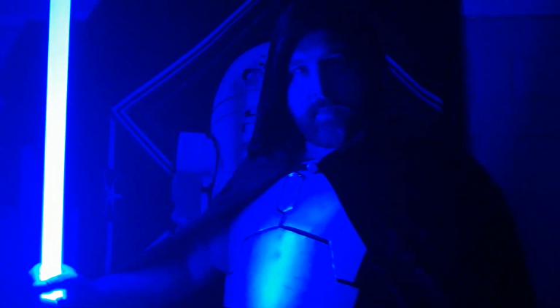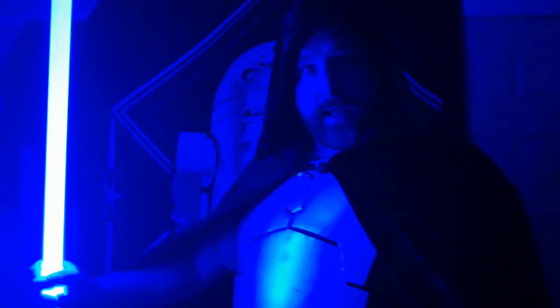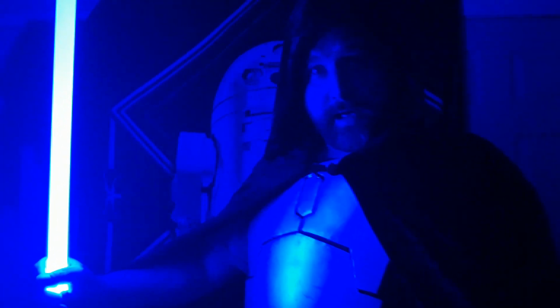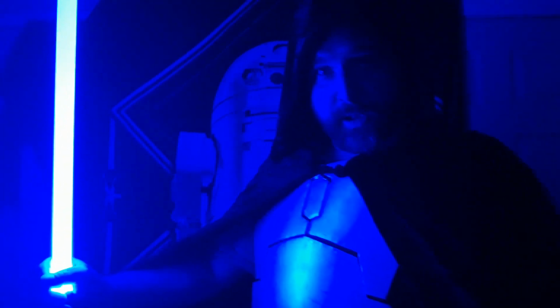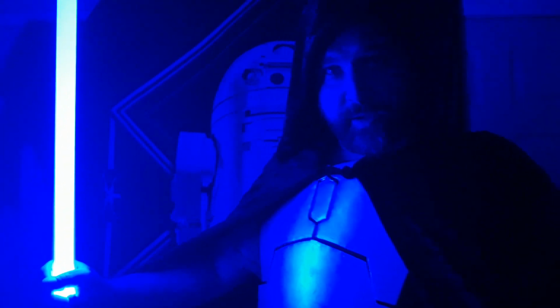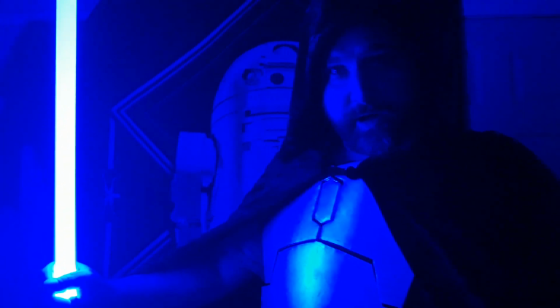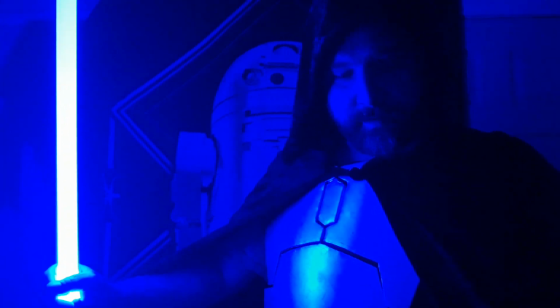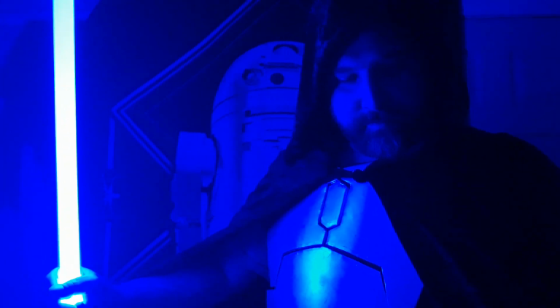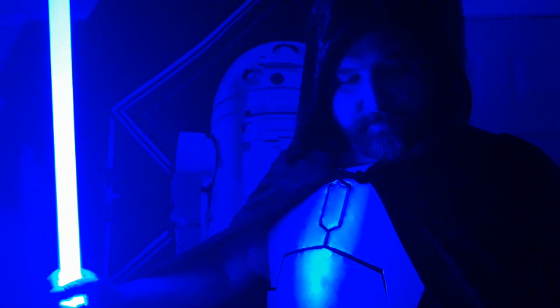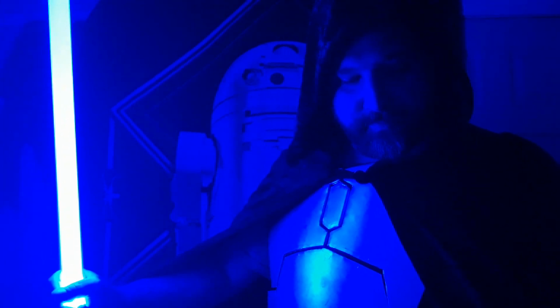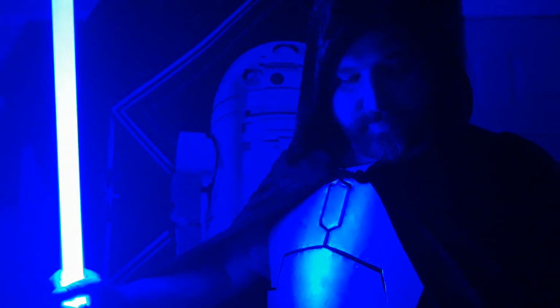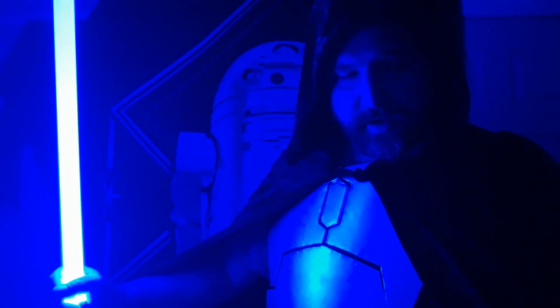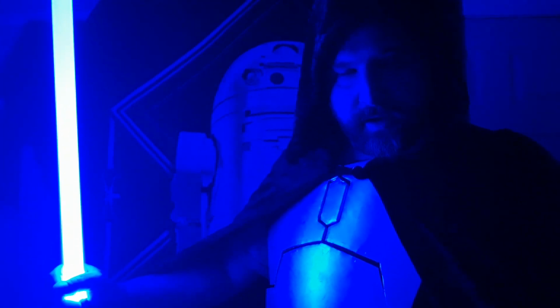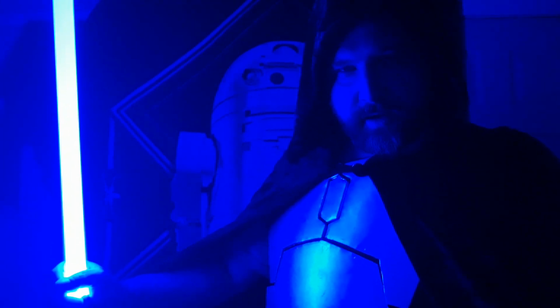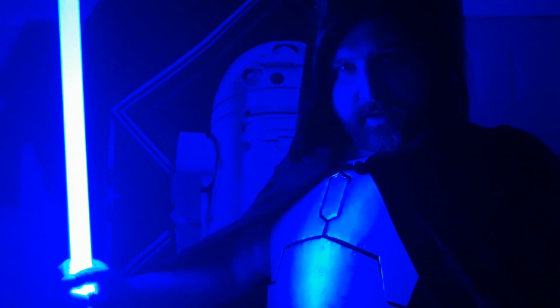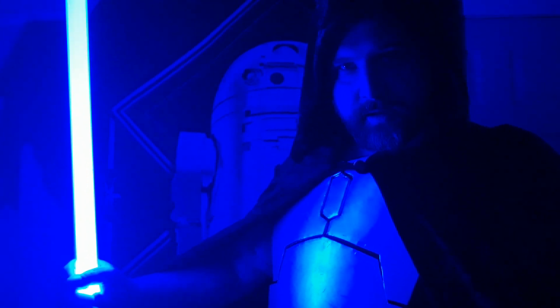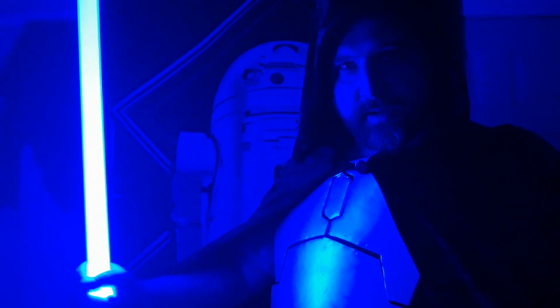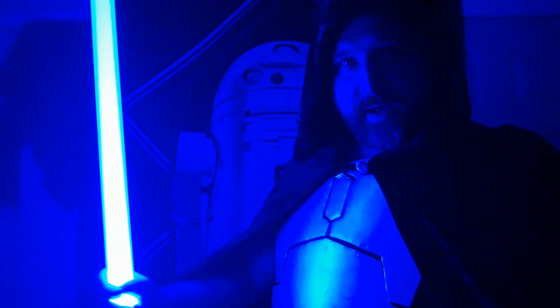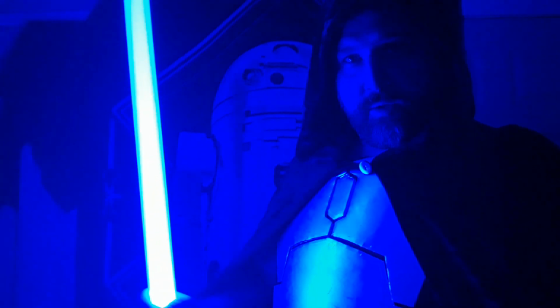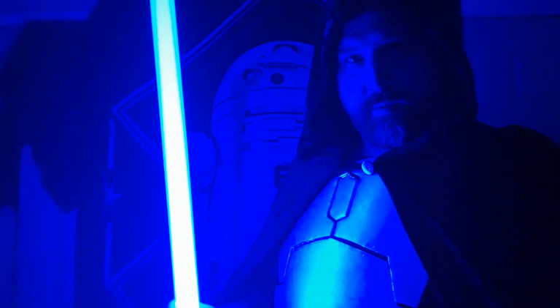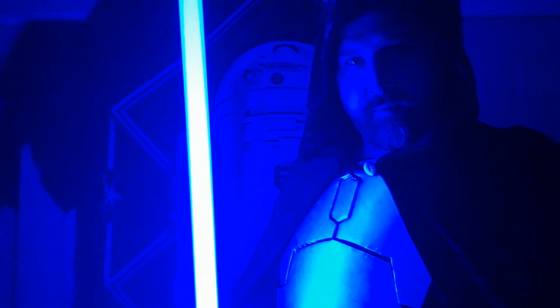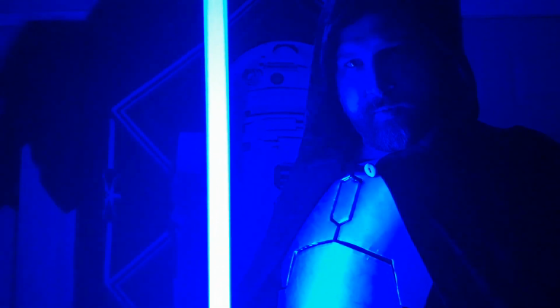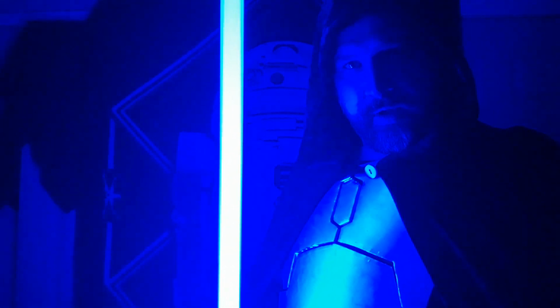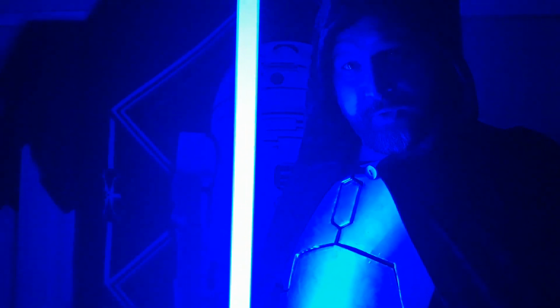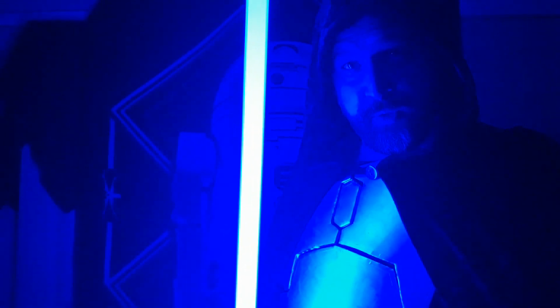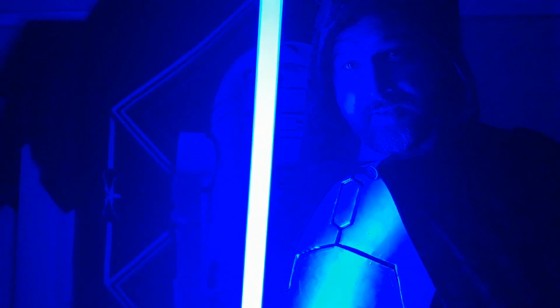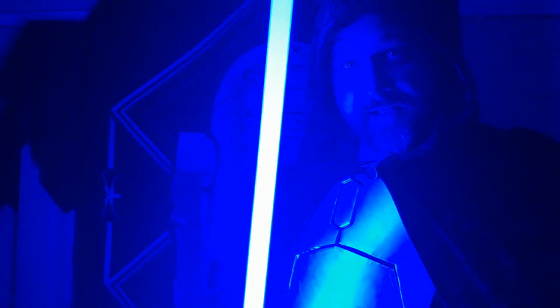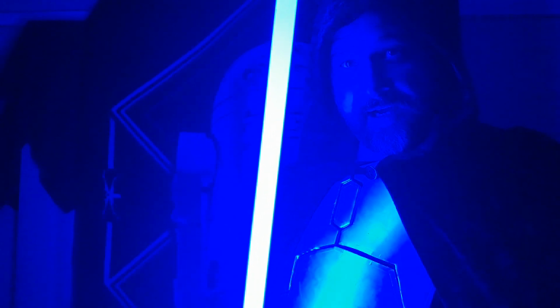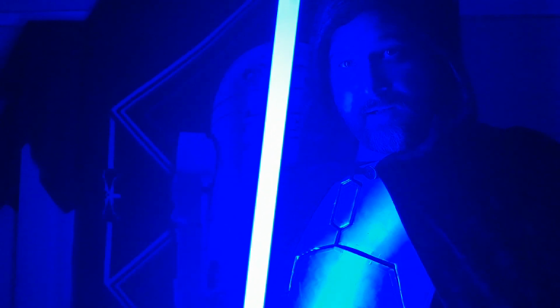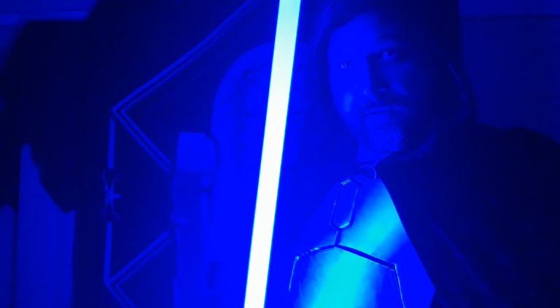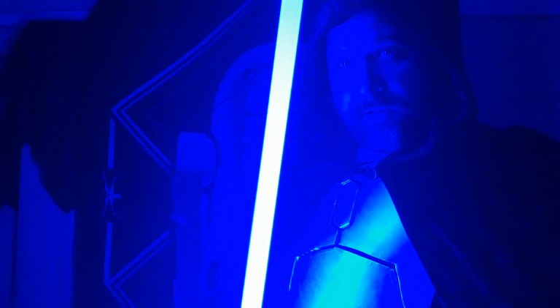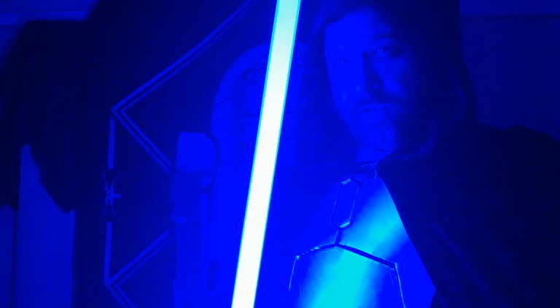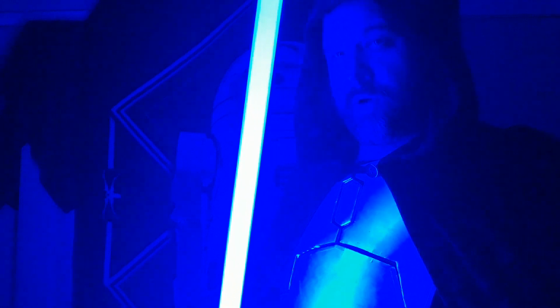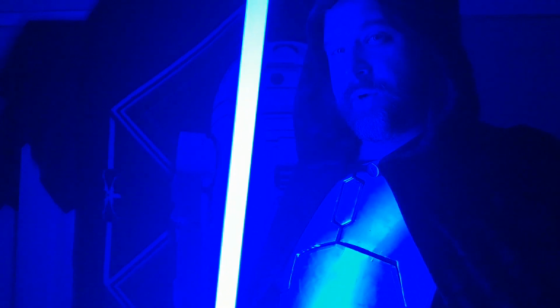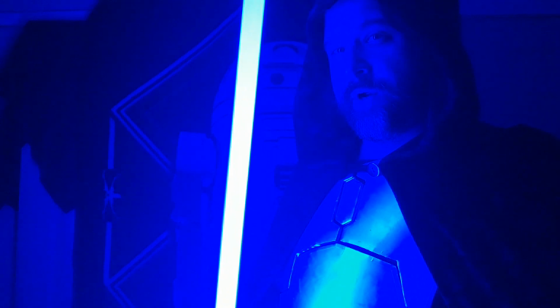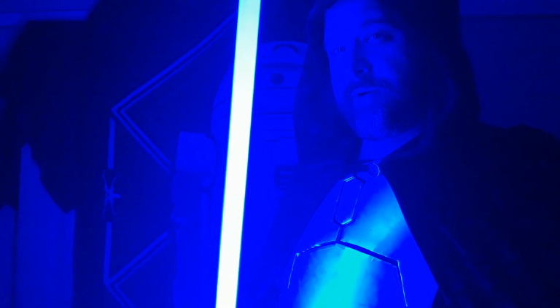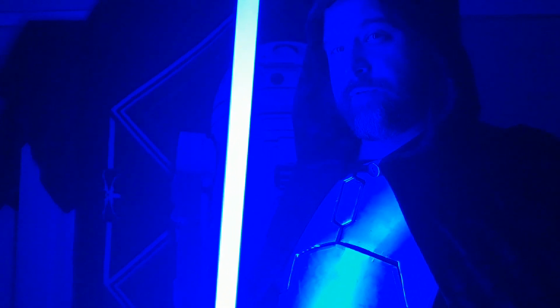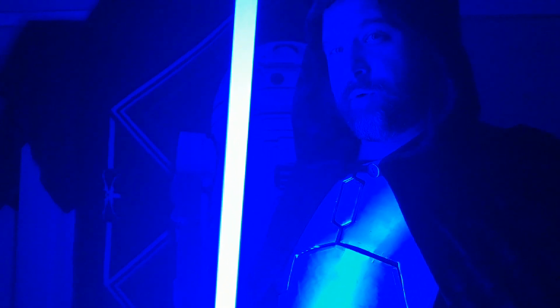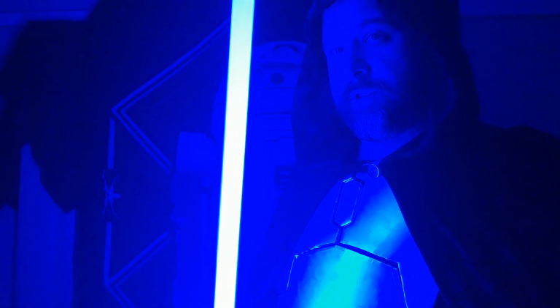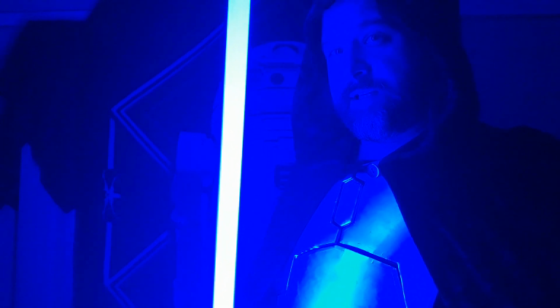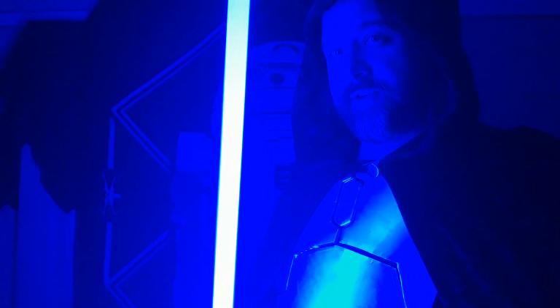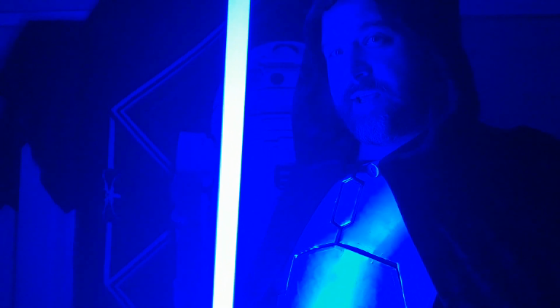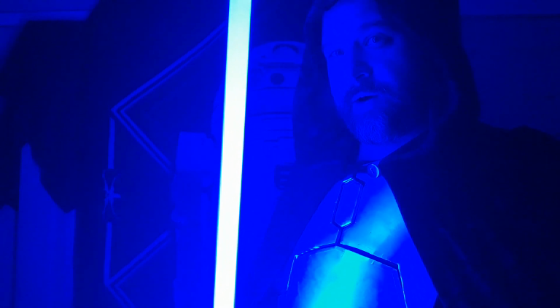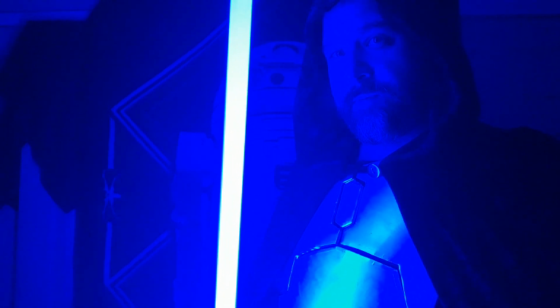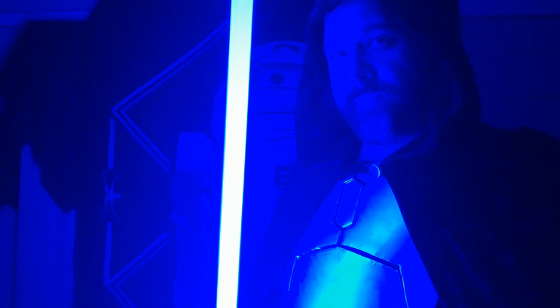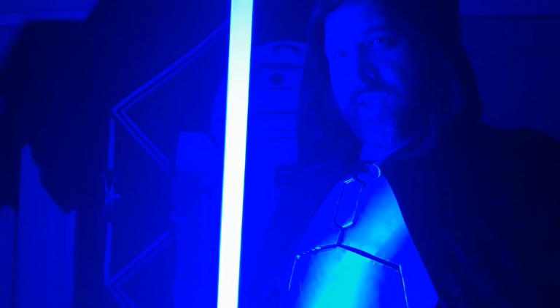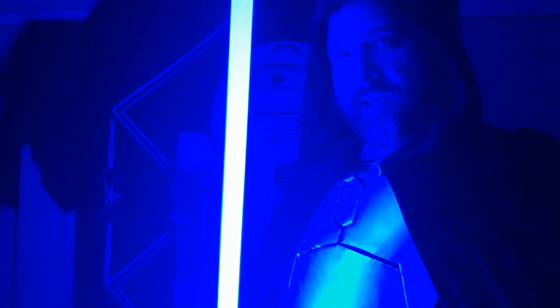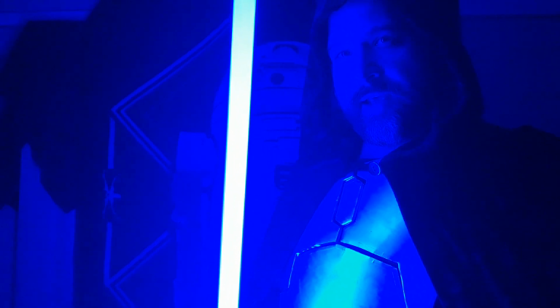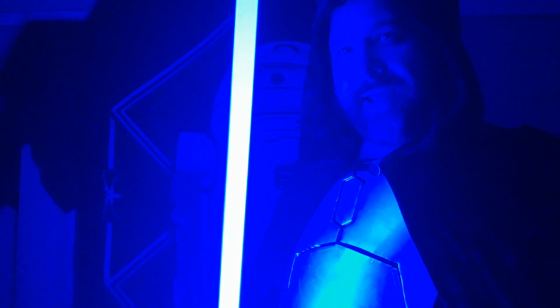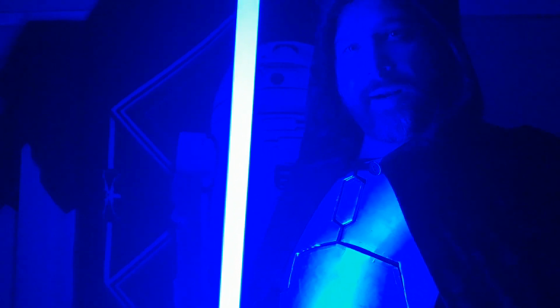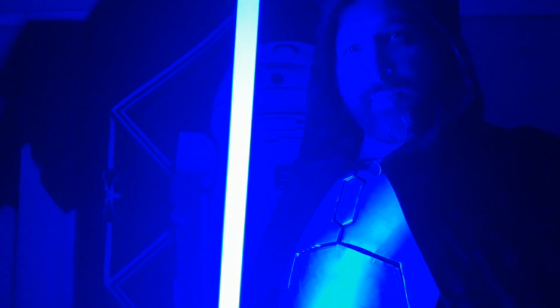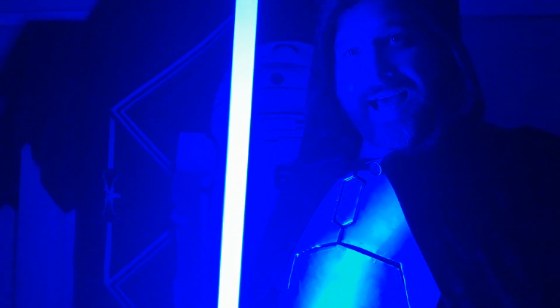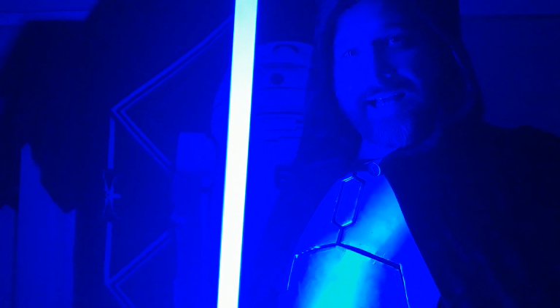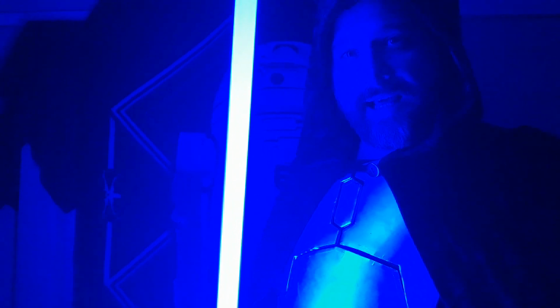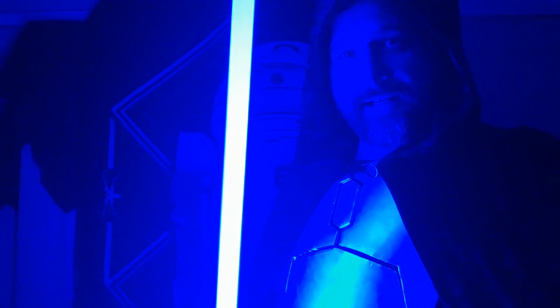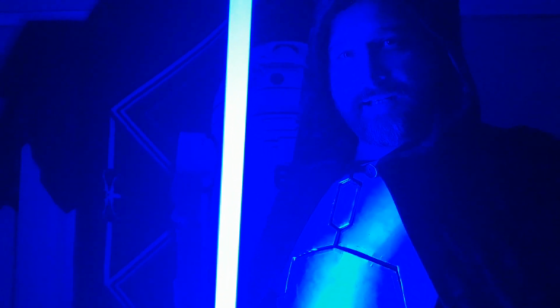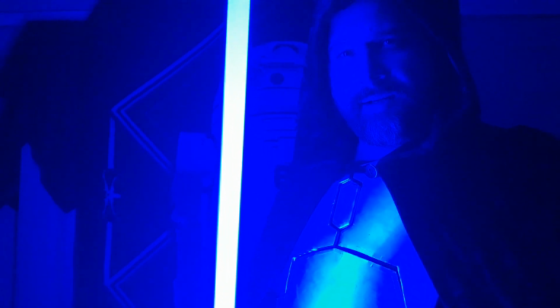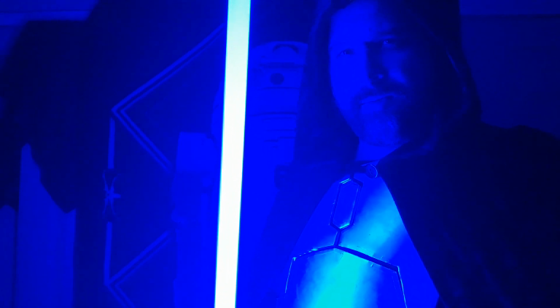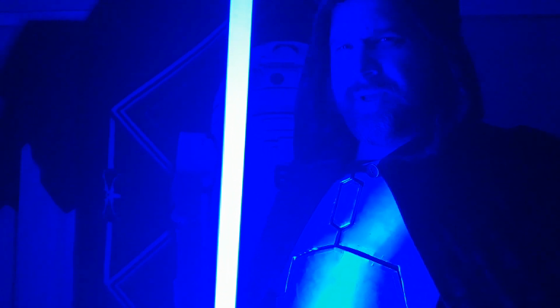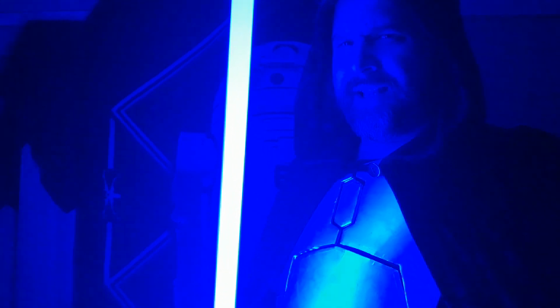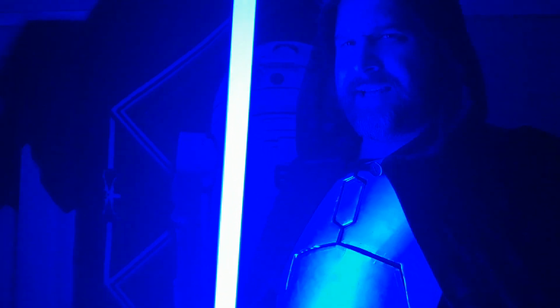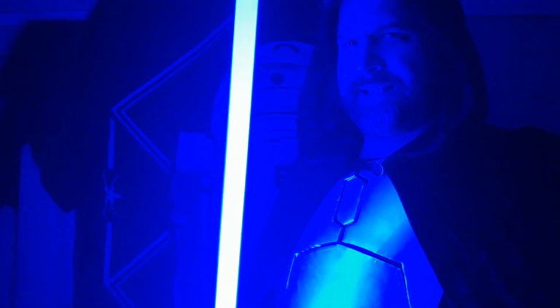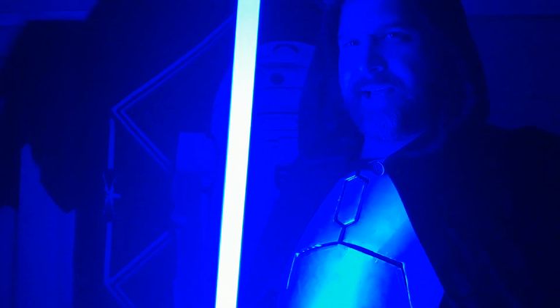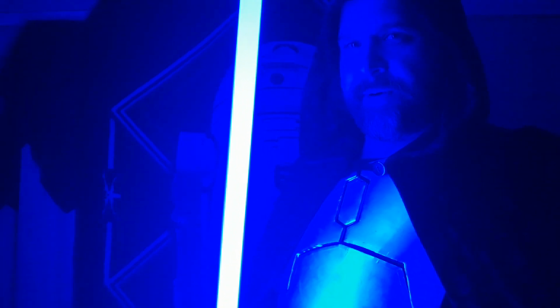Hello there. If you read the title, you know what you're in for in this video. Can a black light be a lightsaber?